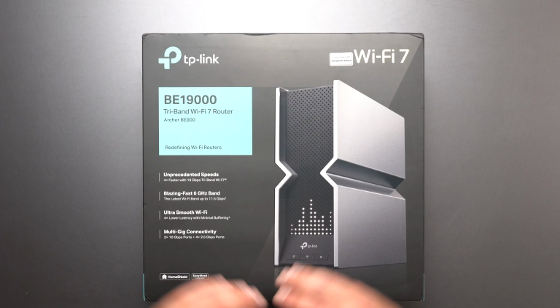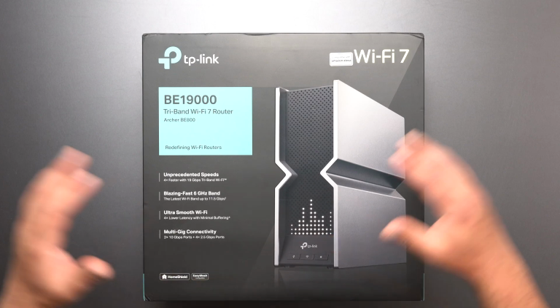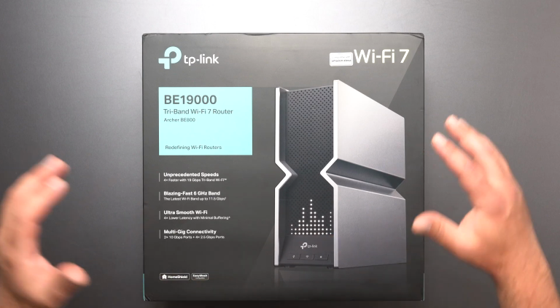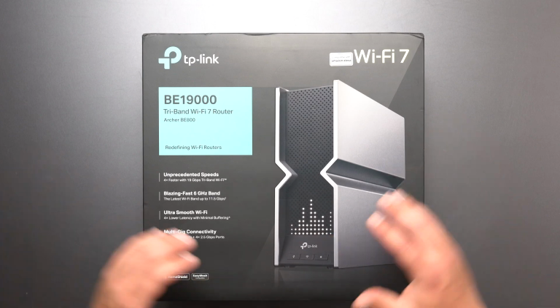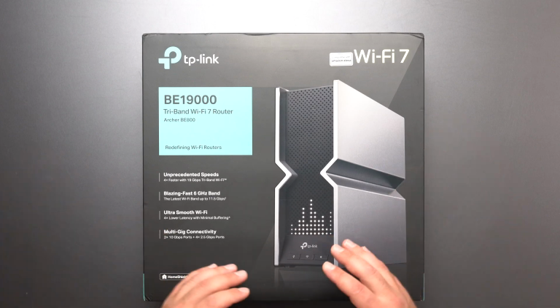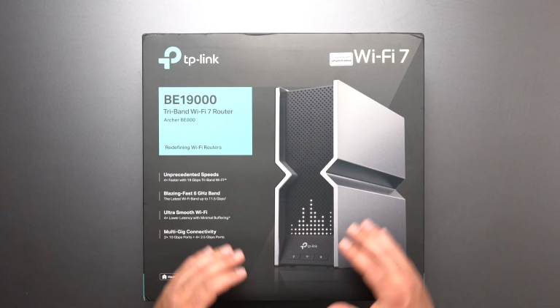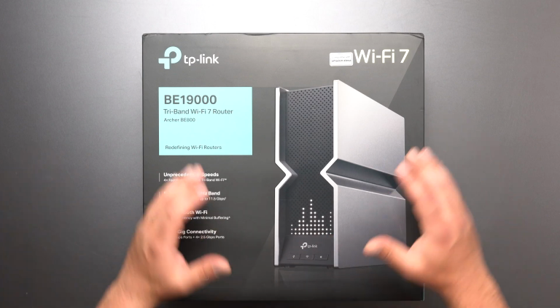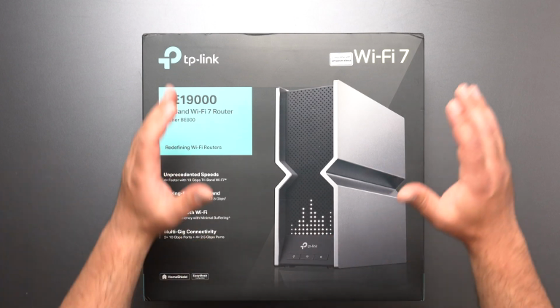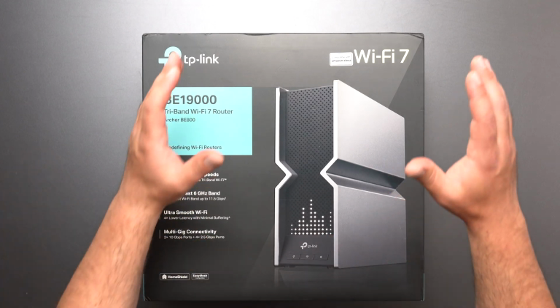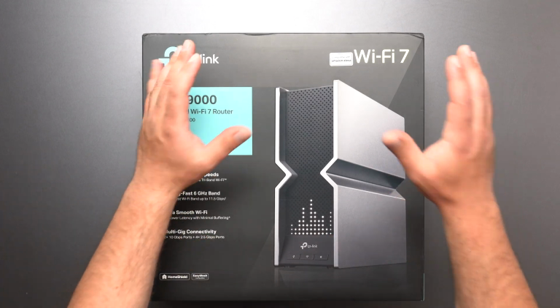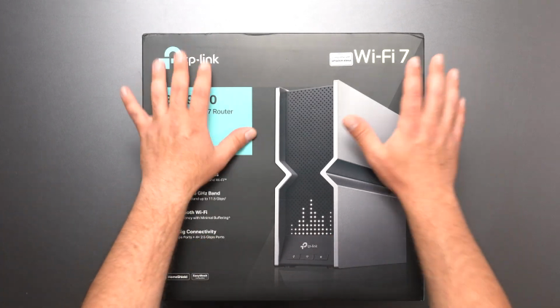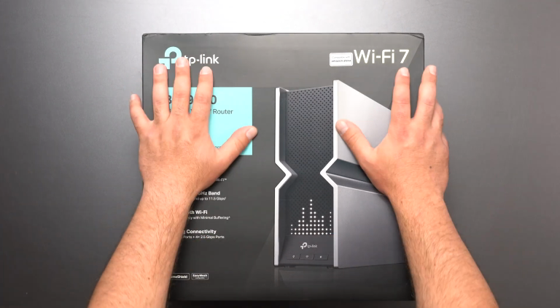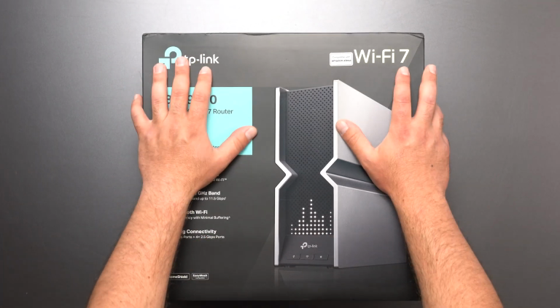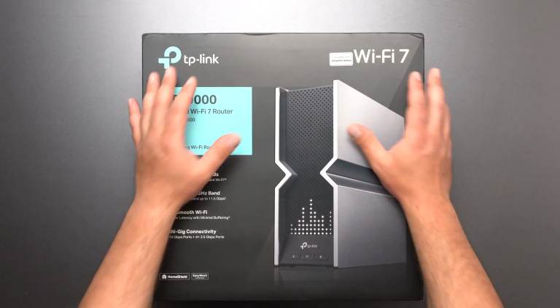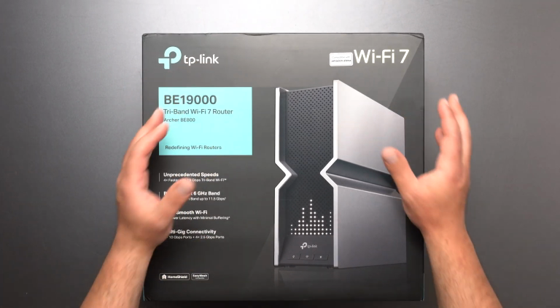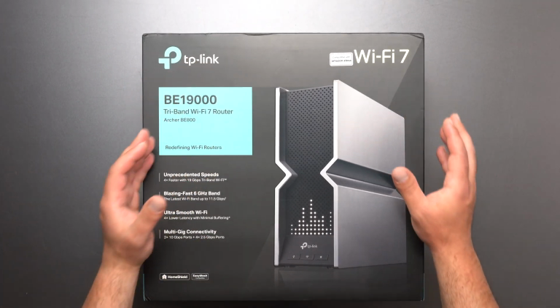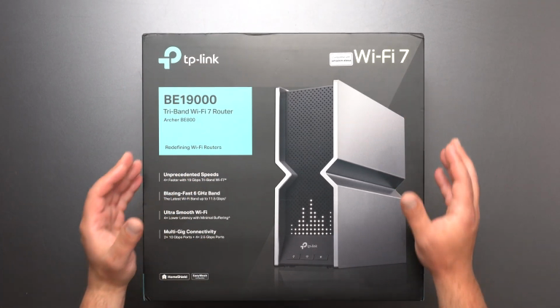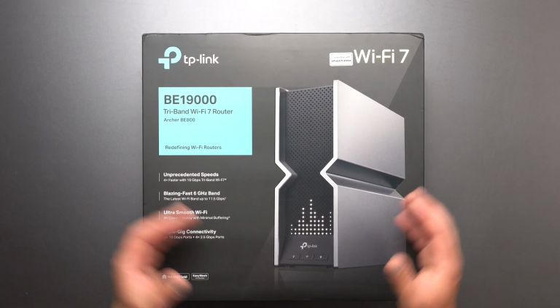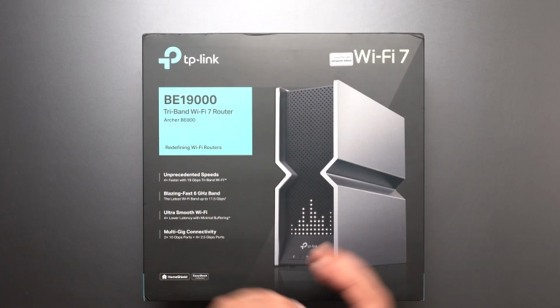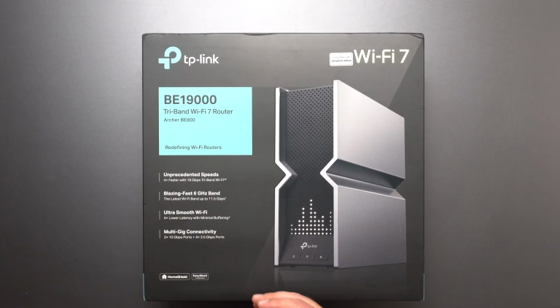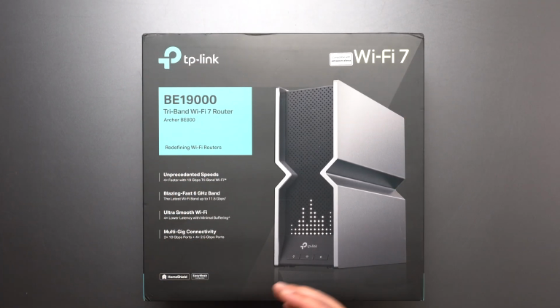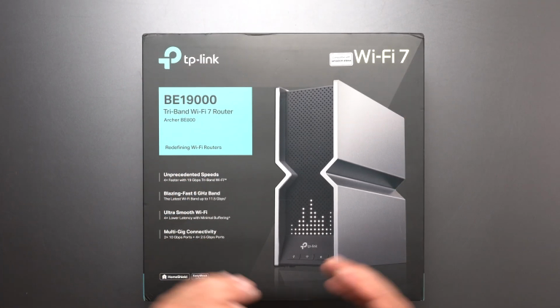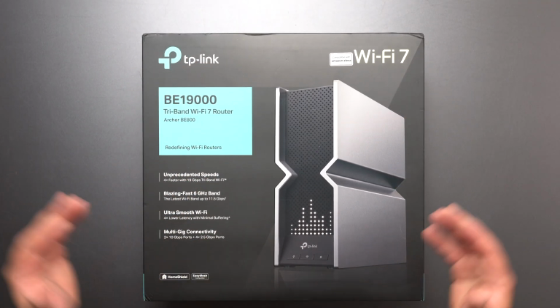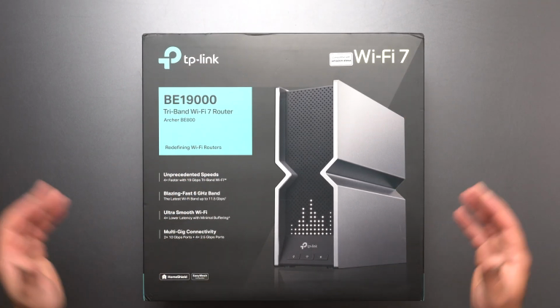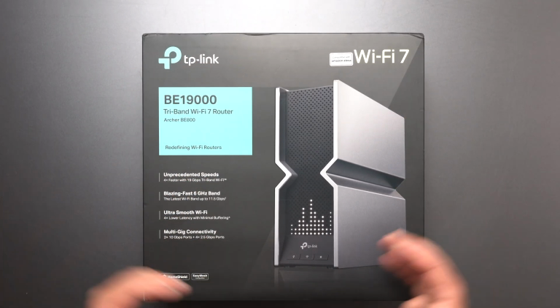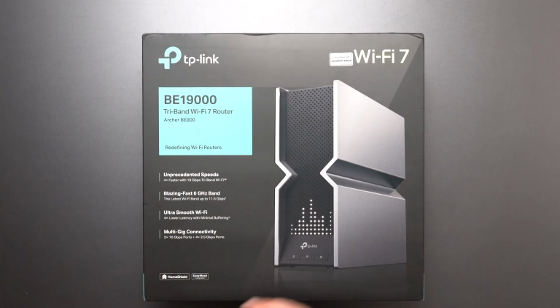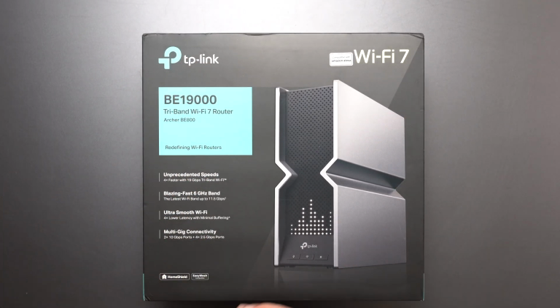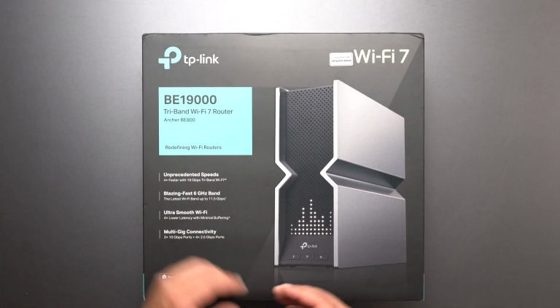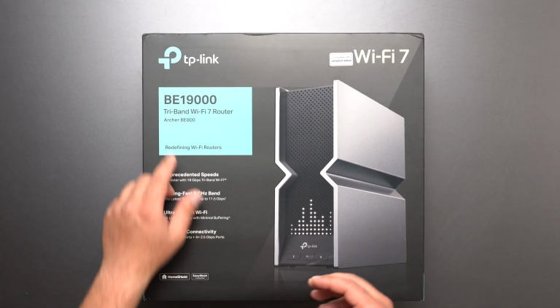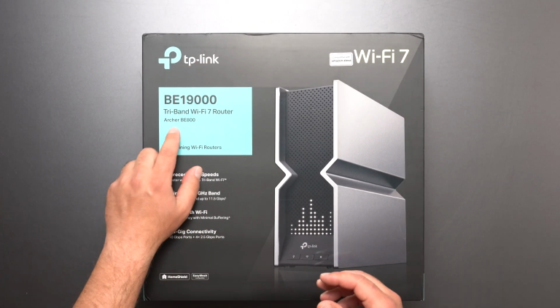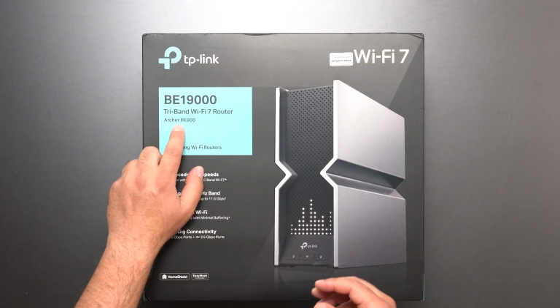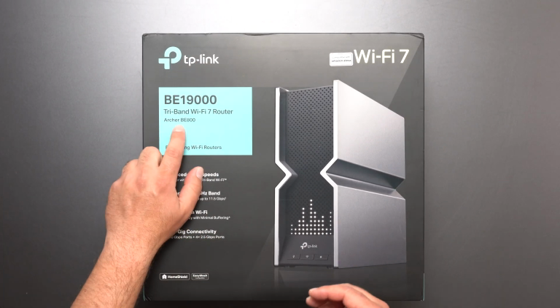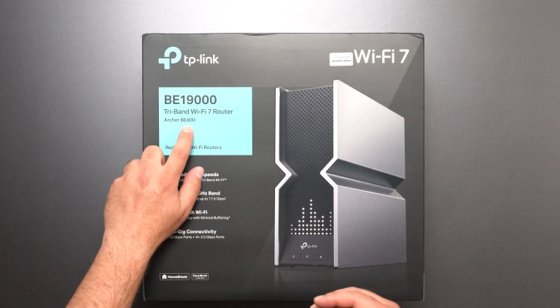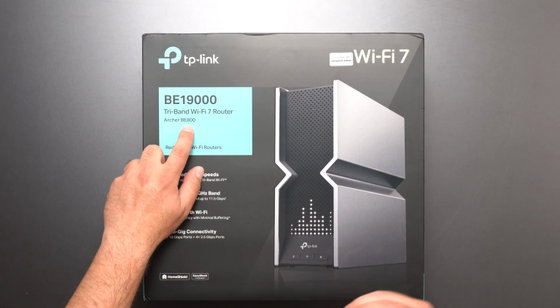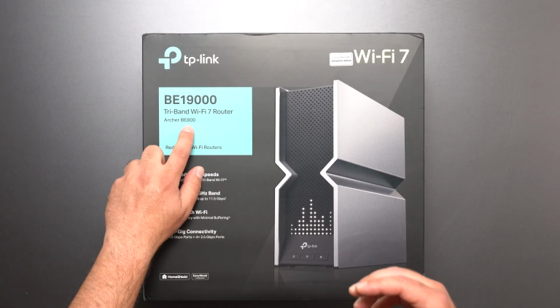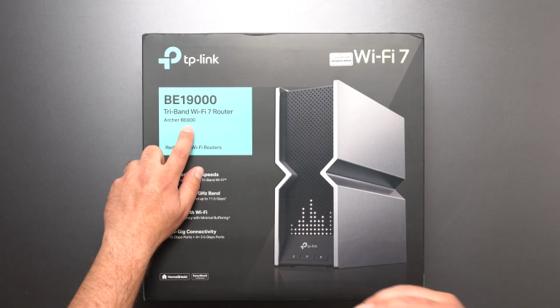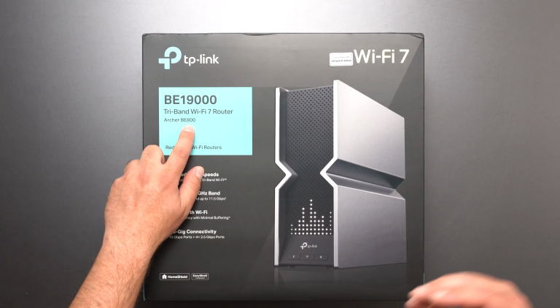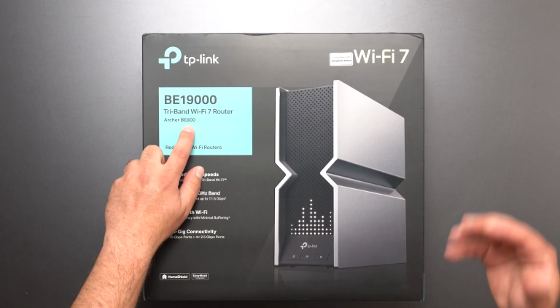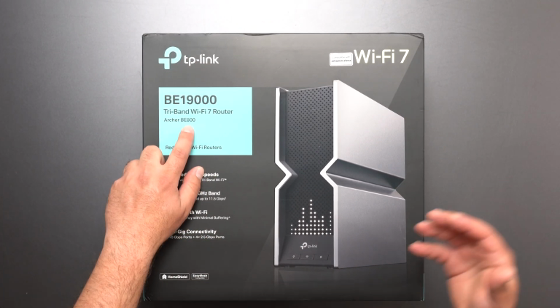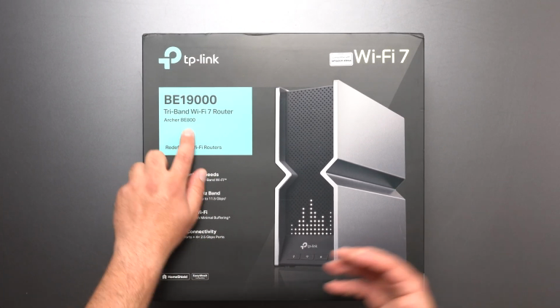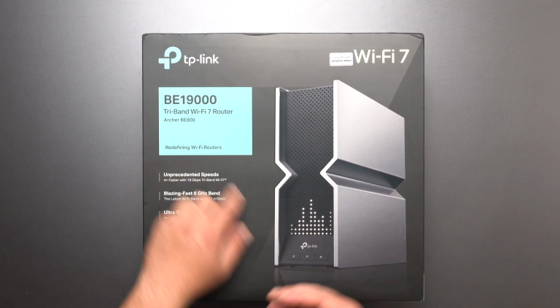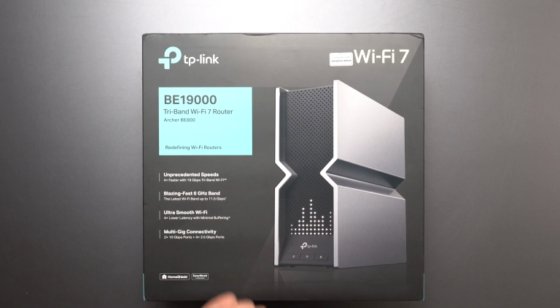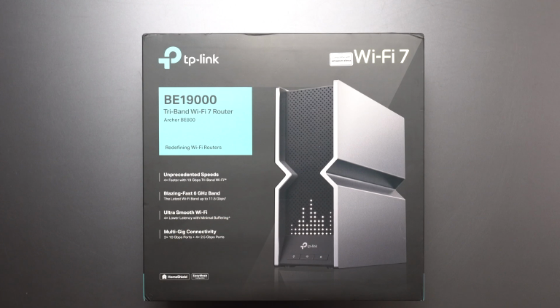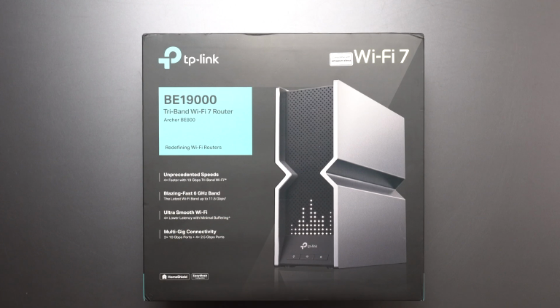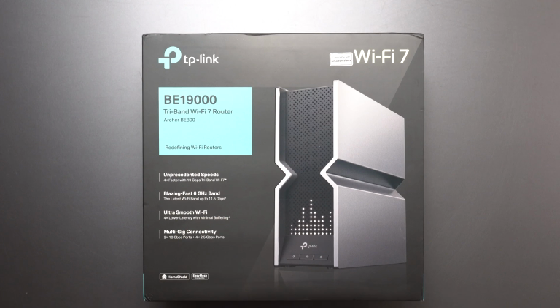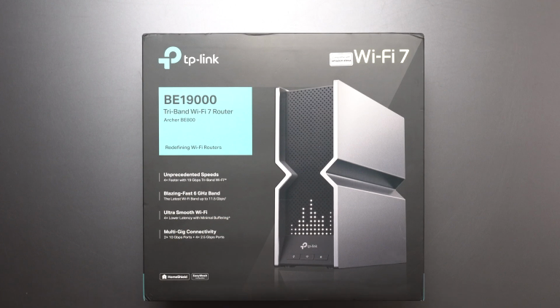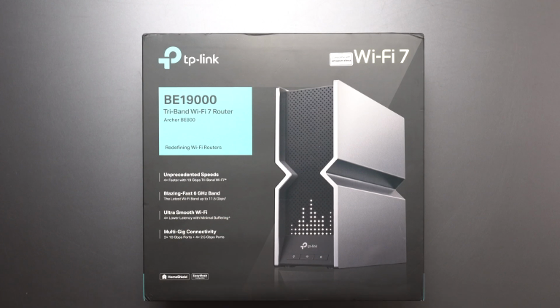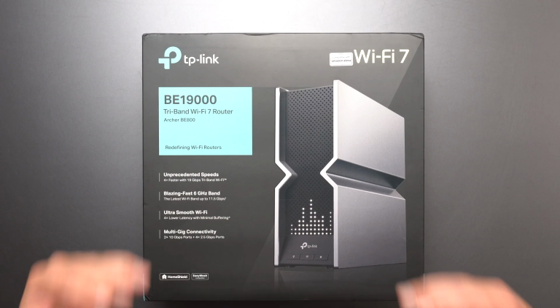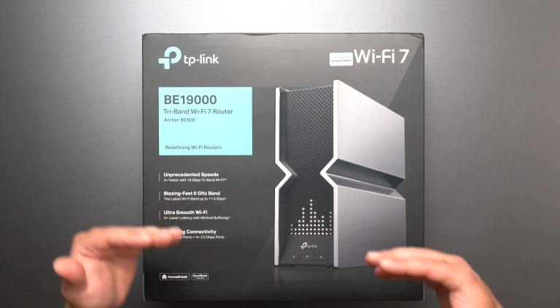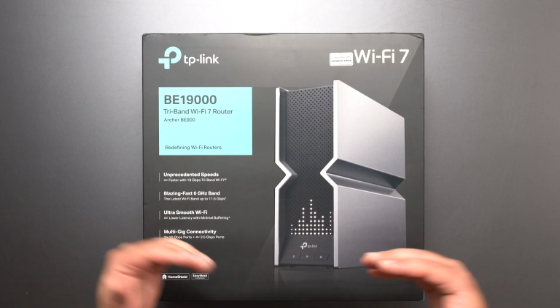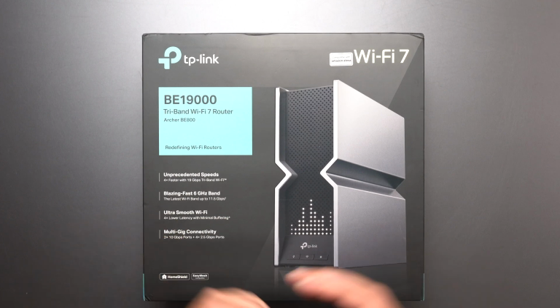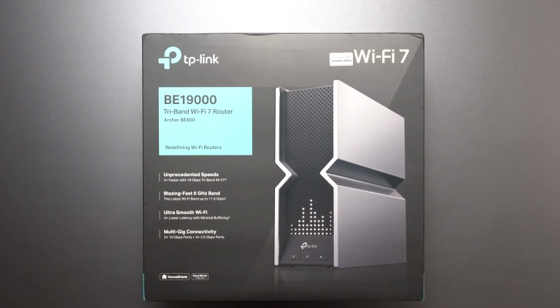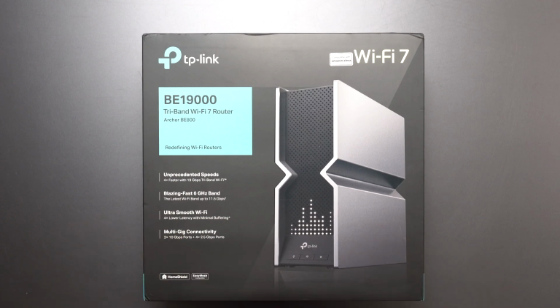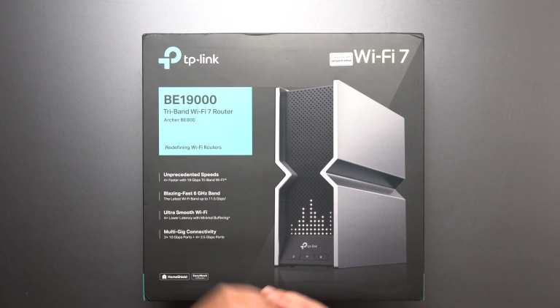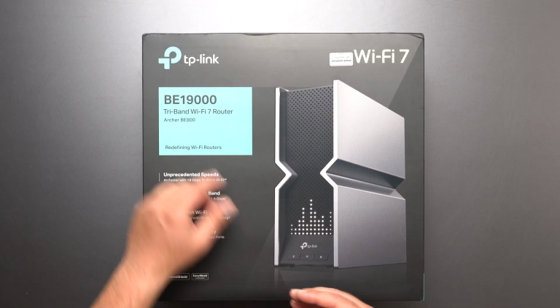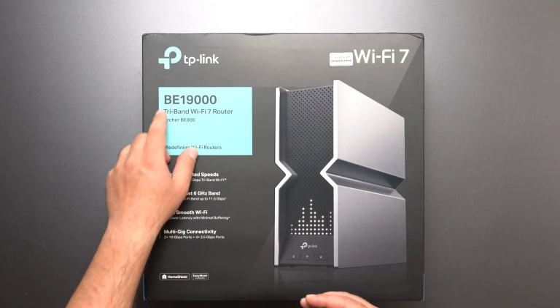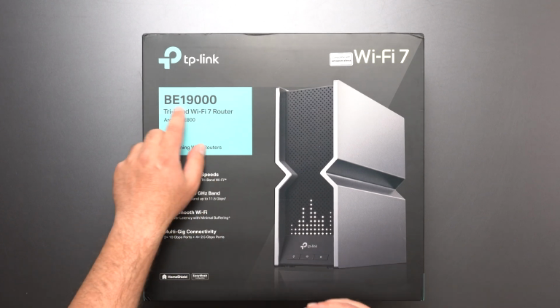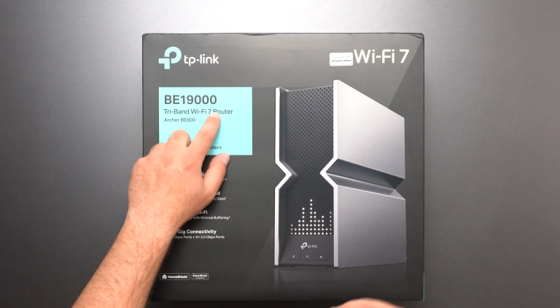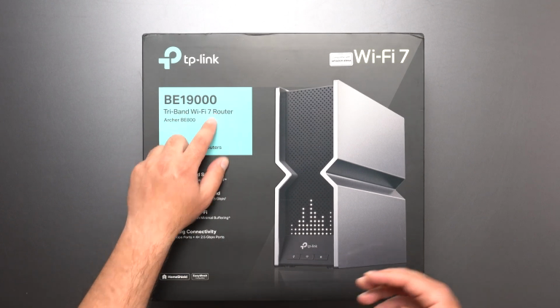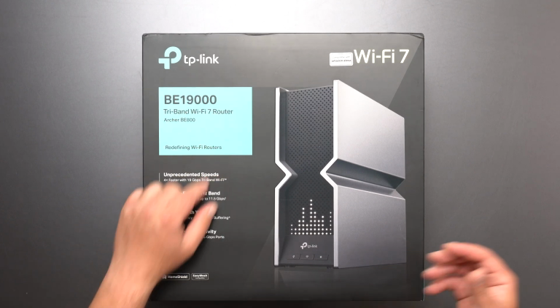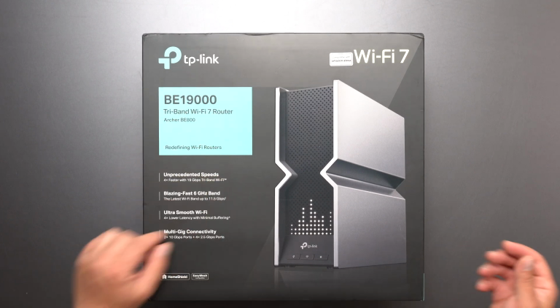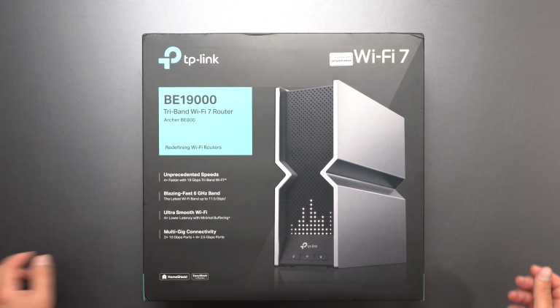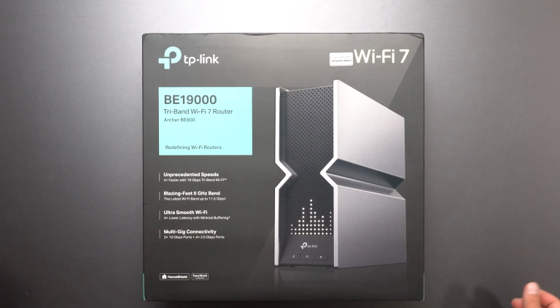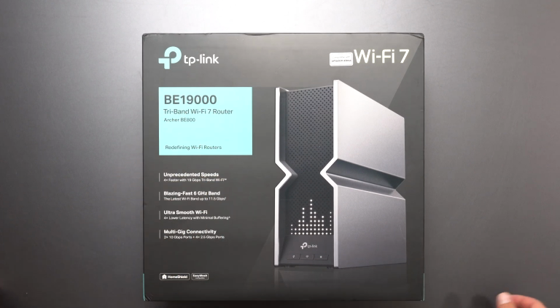Hey, what's up guys? I'm going to unbox and review this Wi-Fi 7 router by TP-Link. This is the Archer BE800 with a very fast speed rating of BE19000.